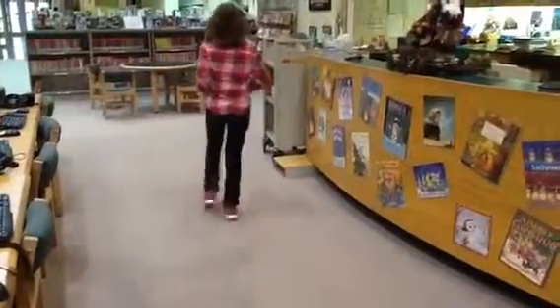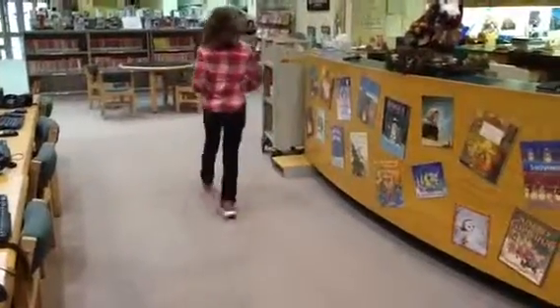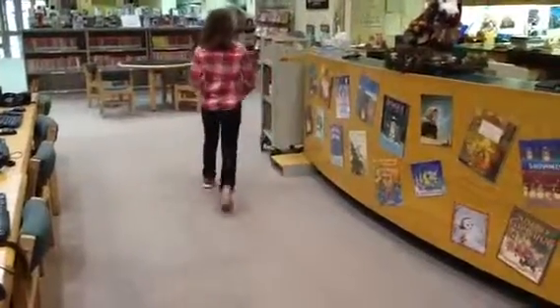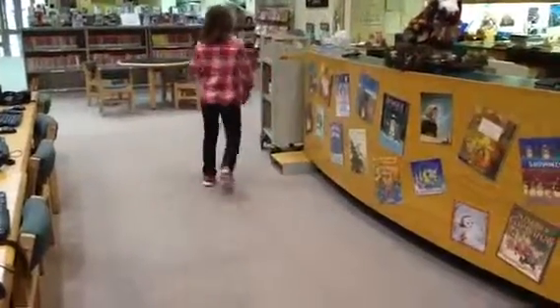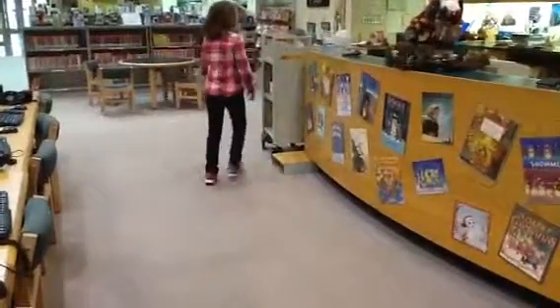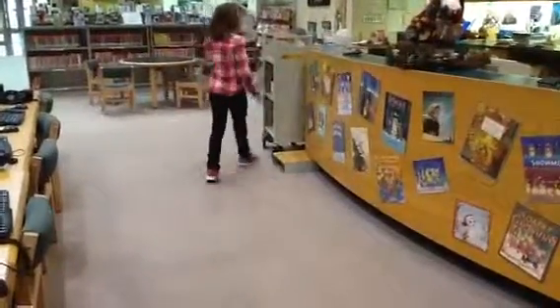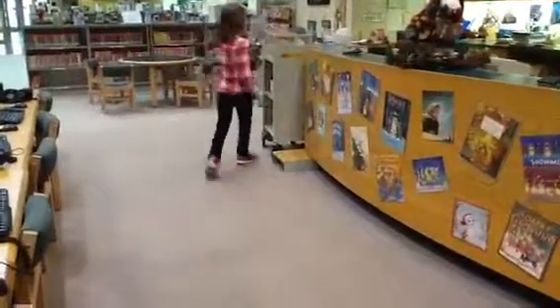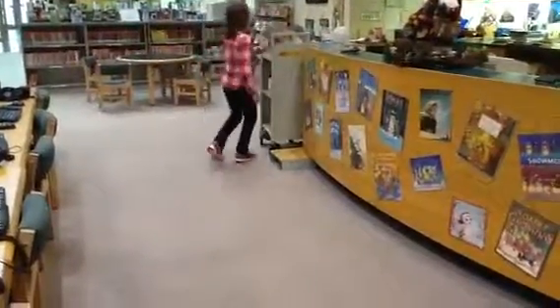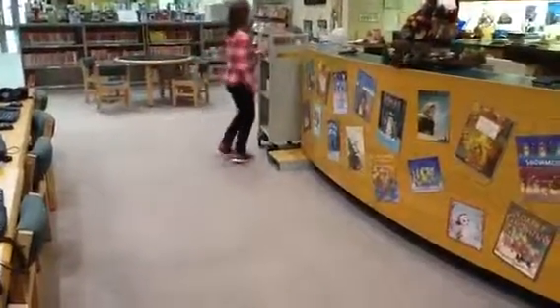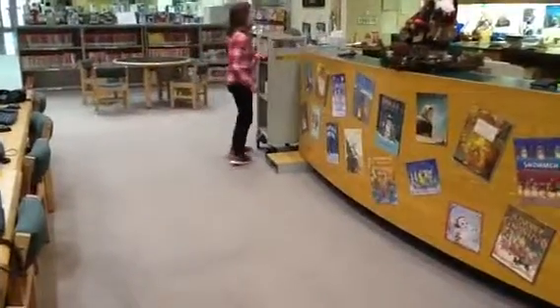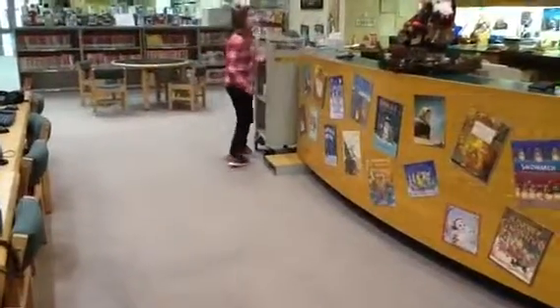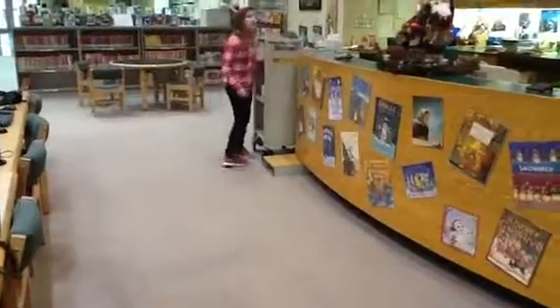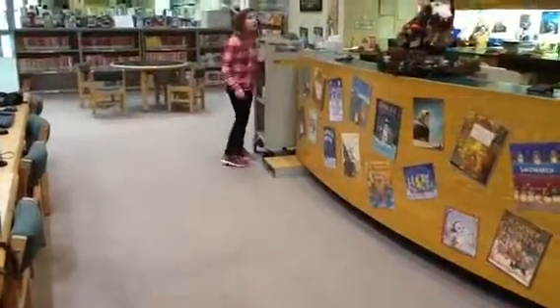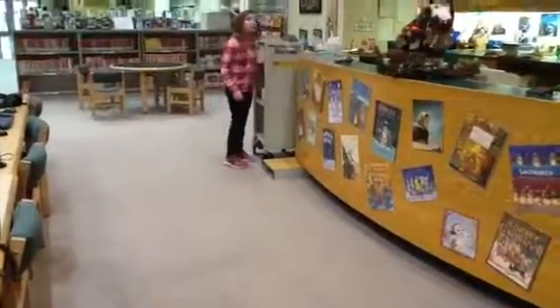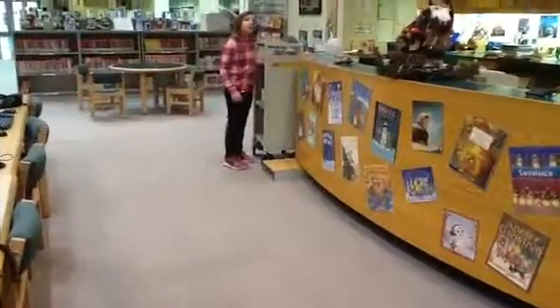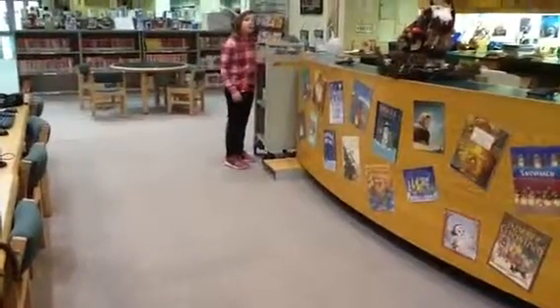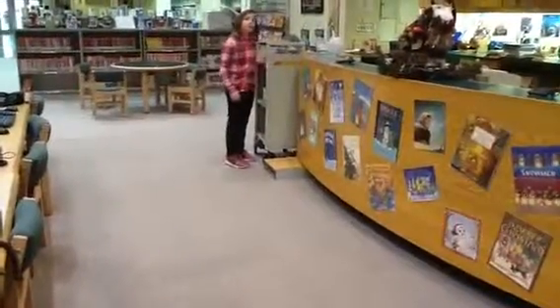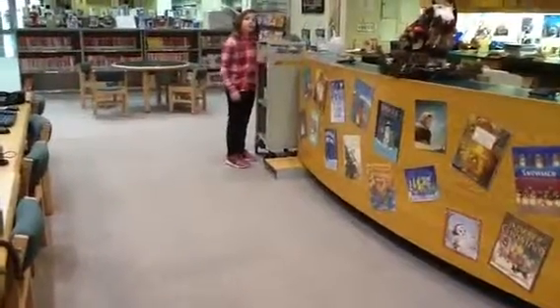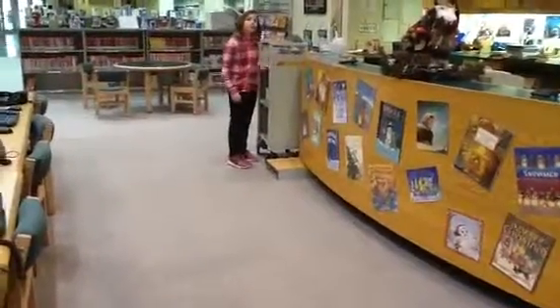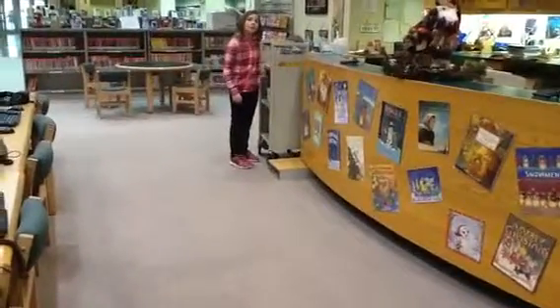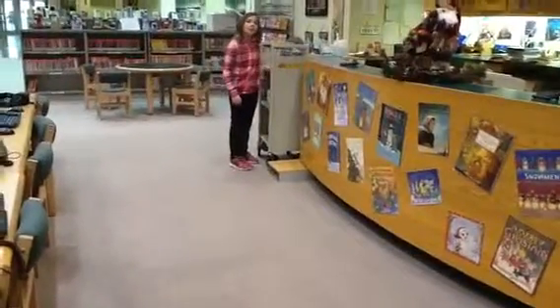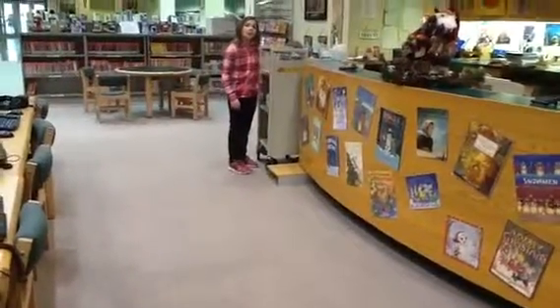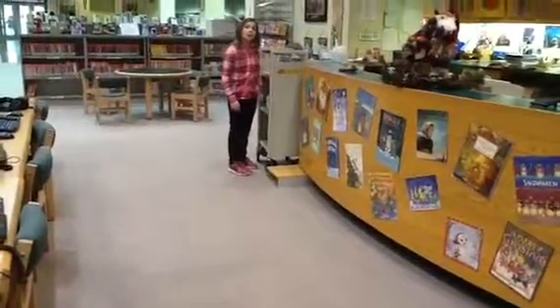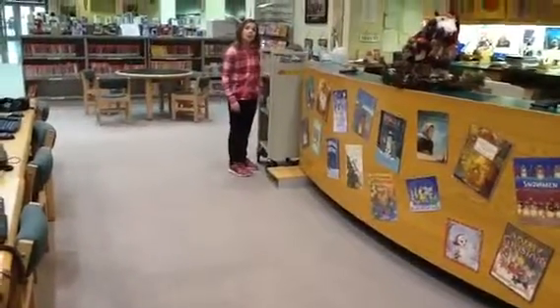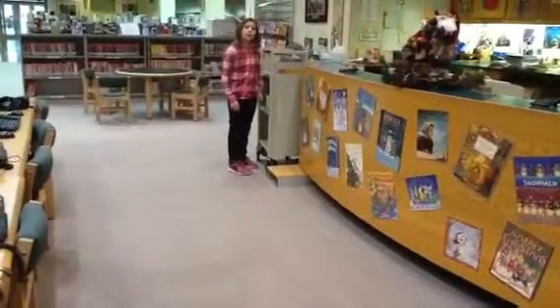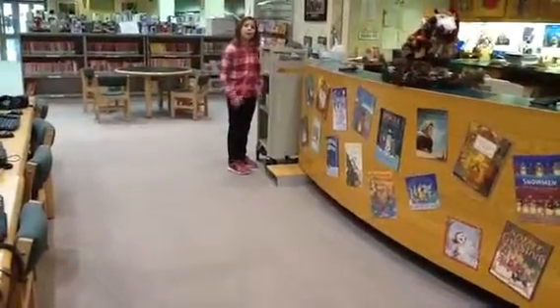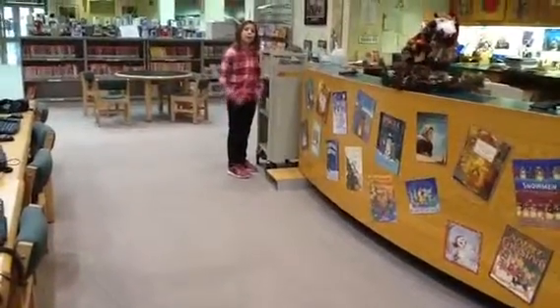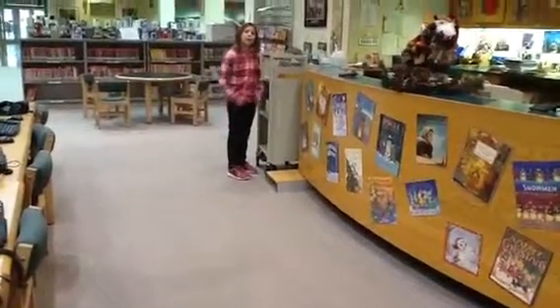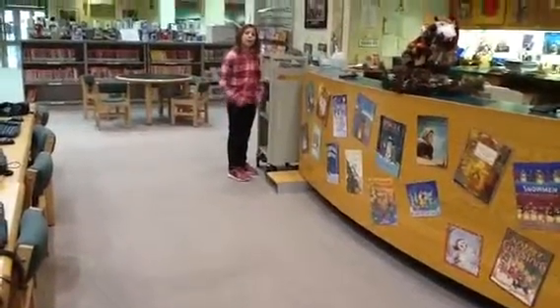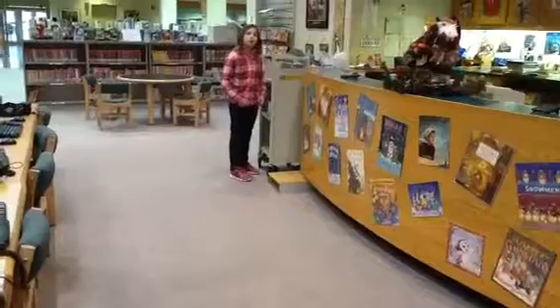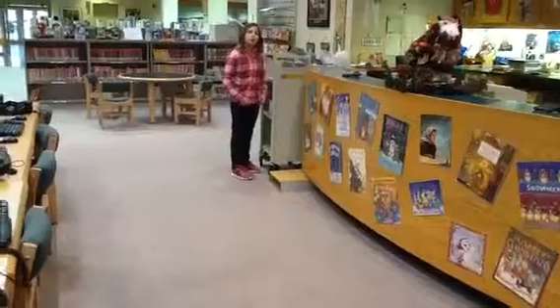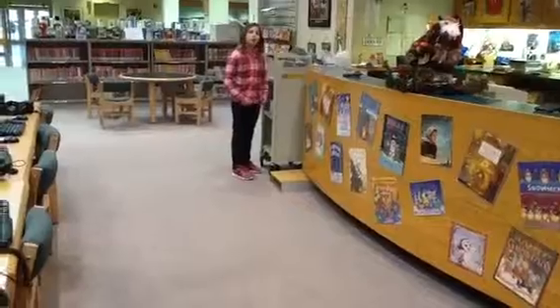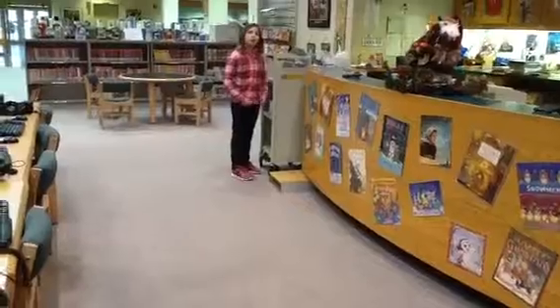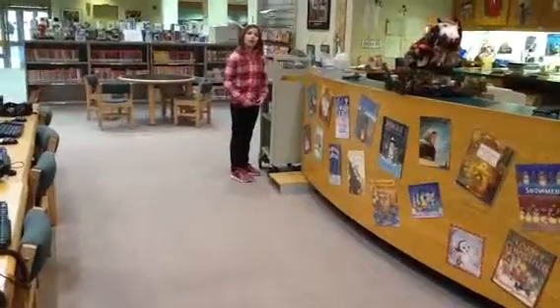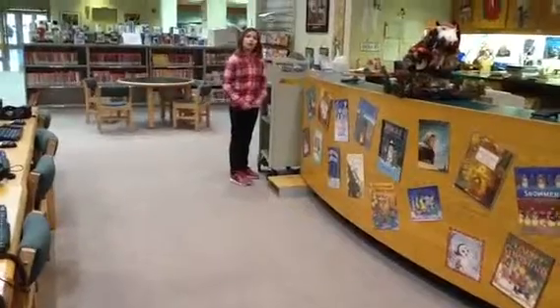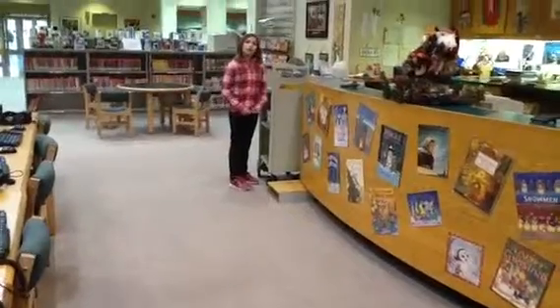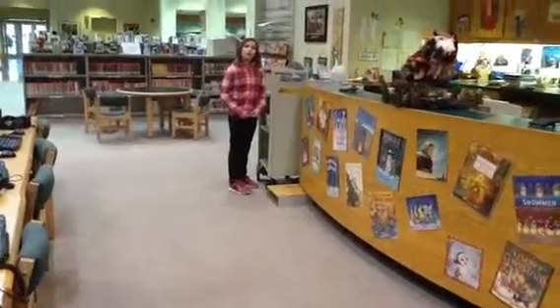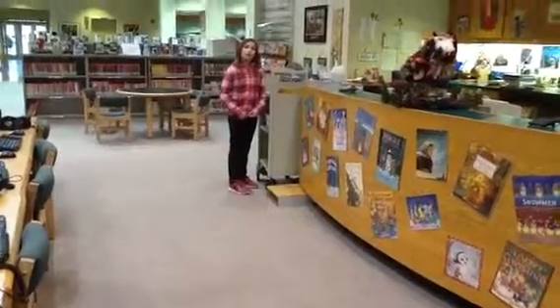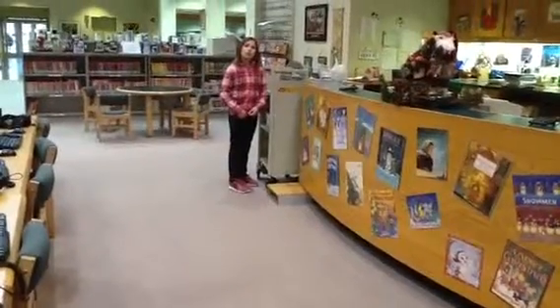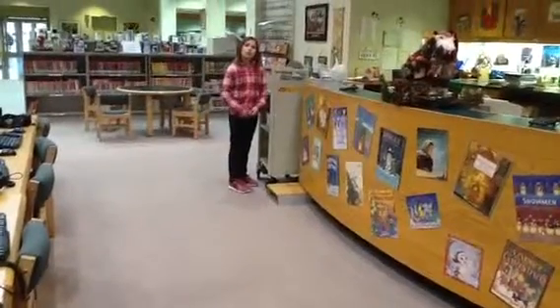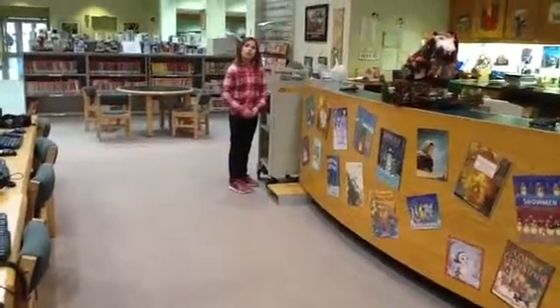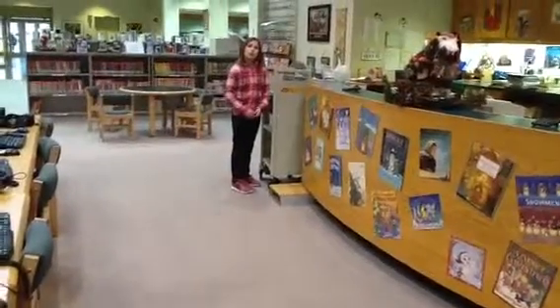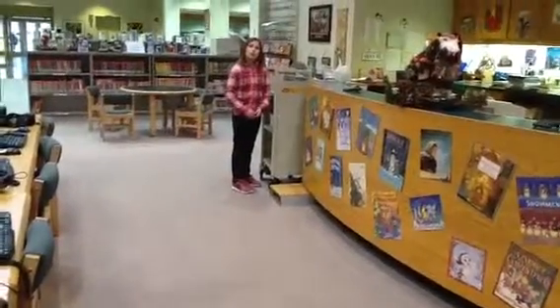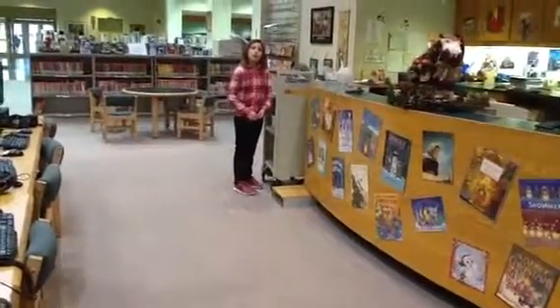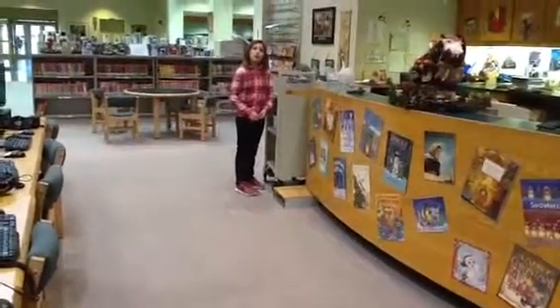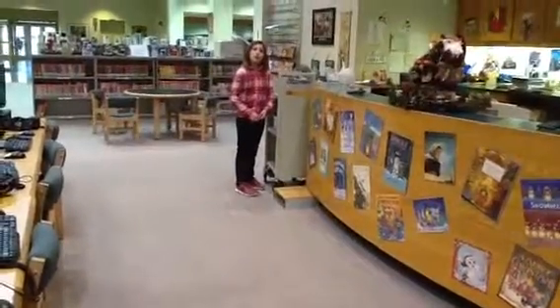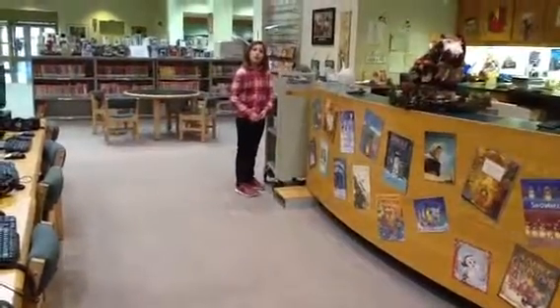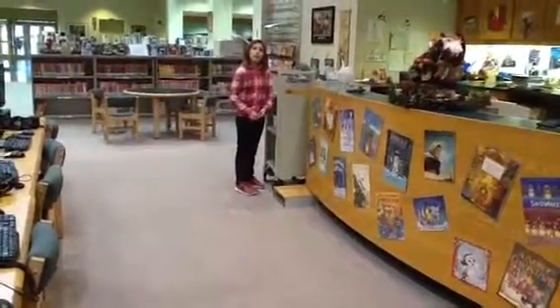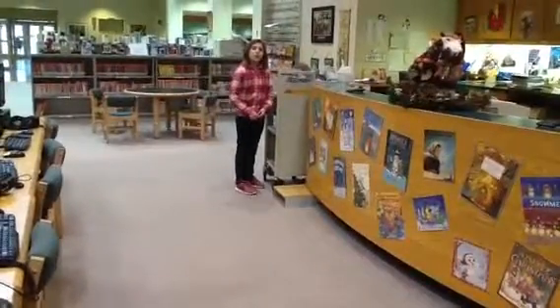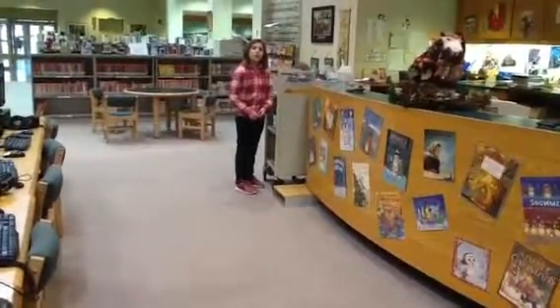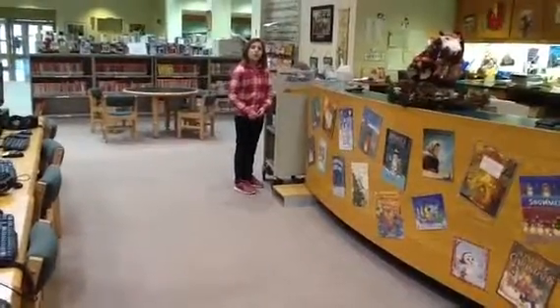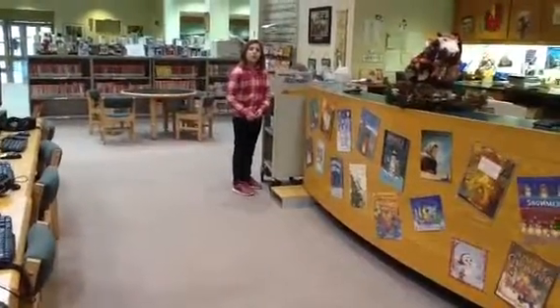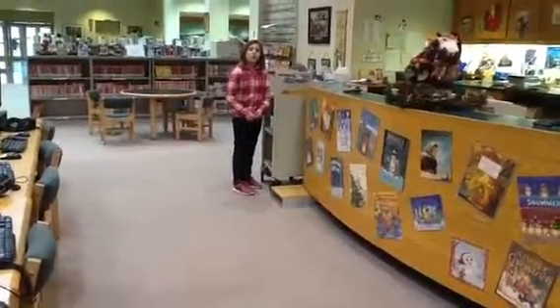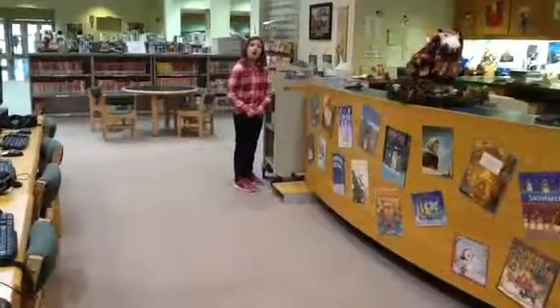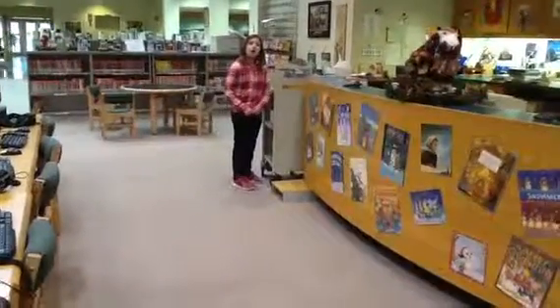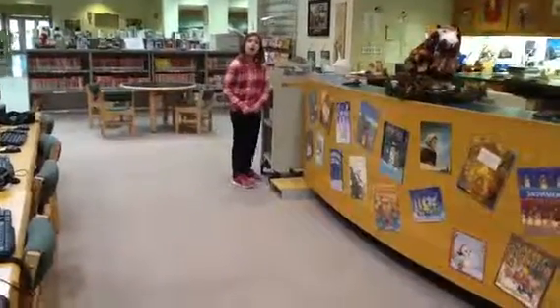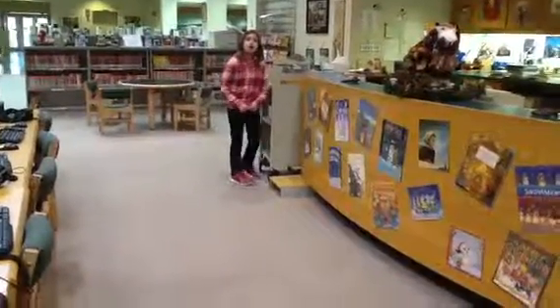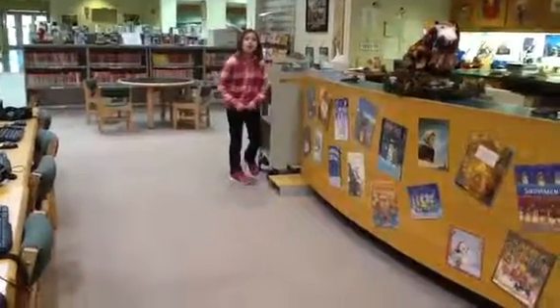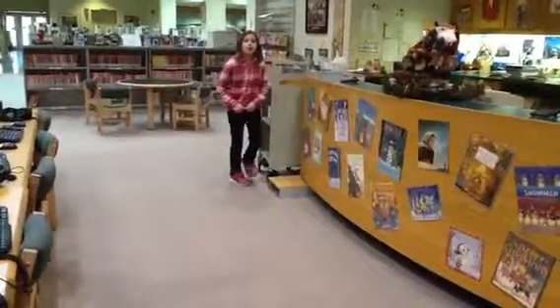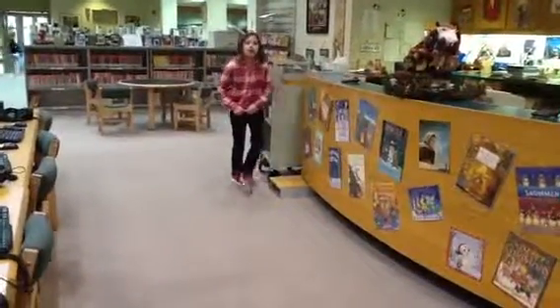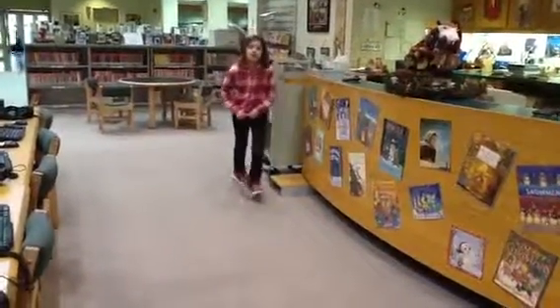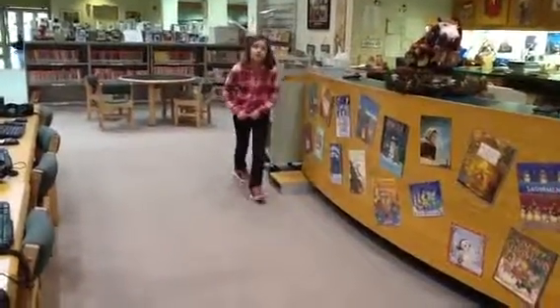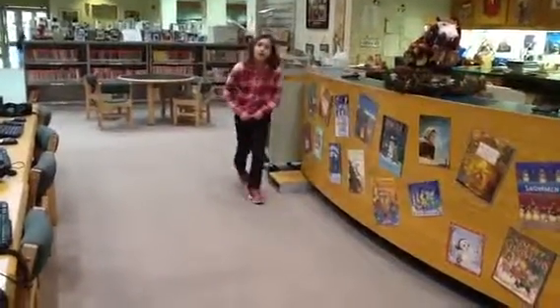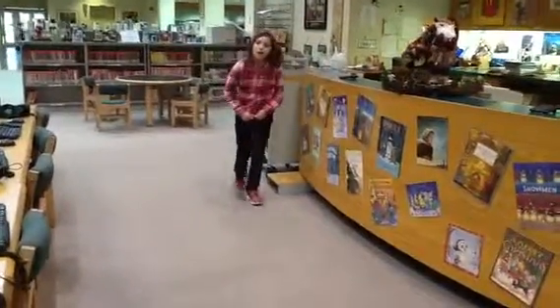This is where you put your book when you're done.